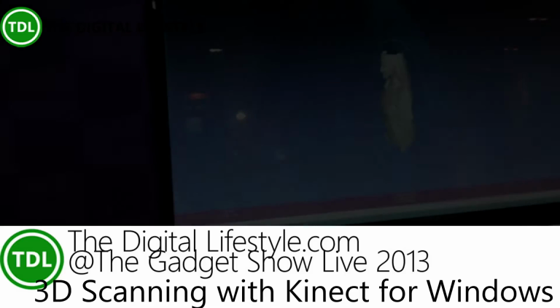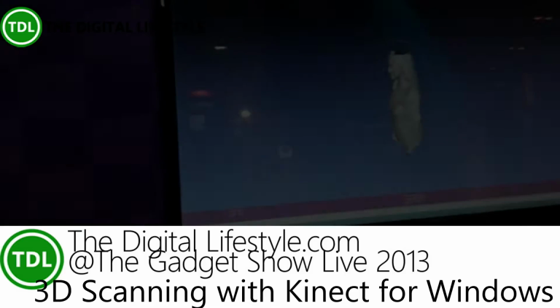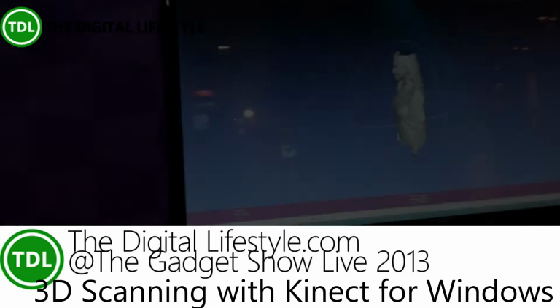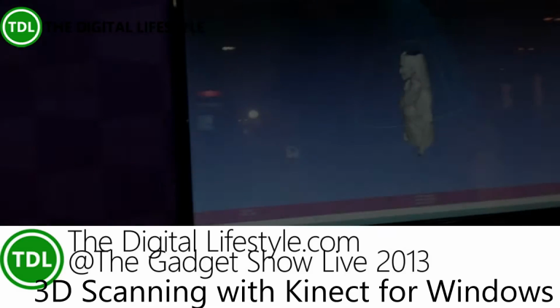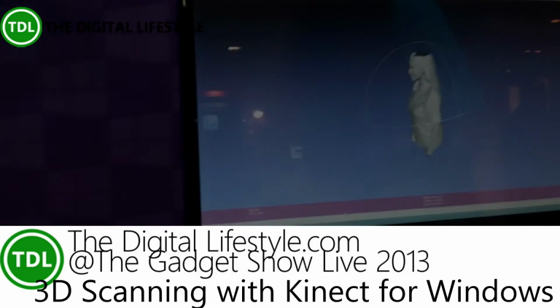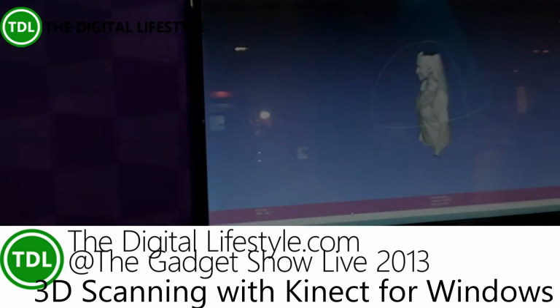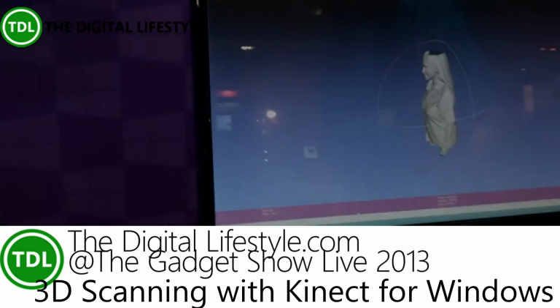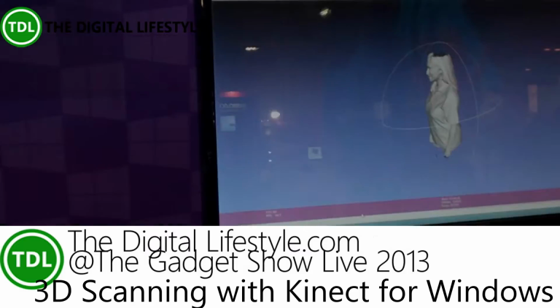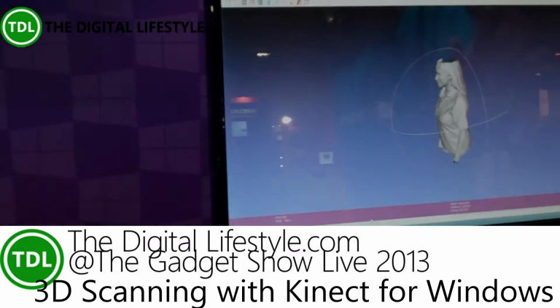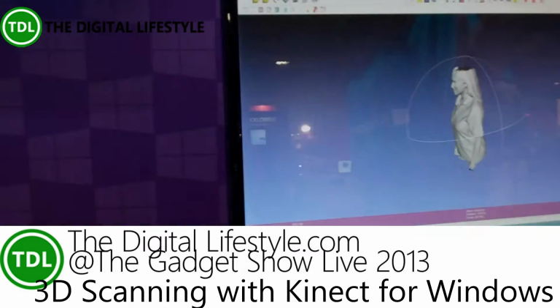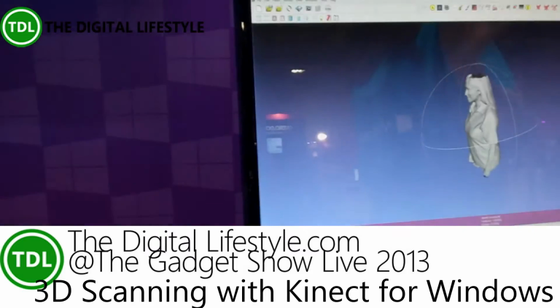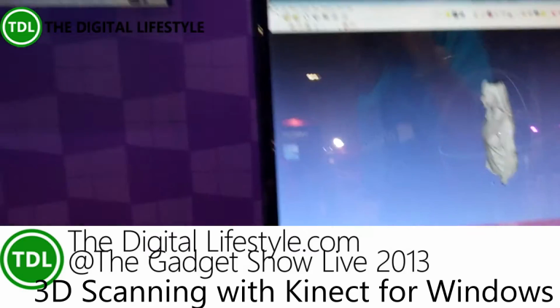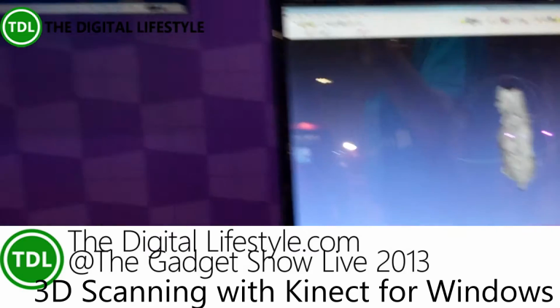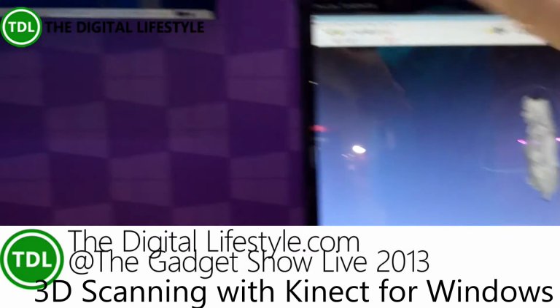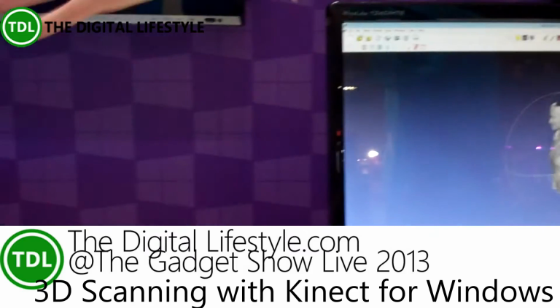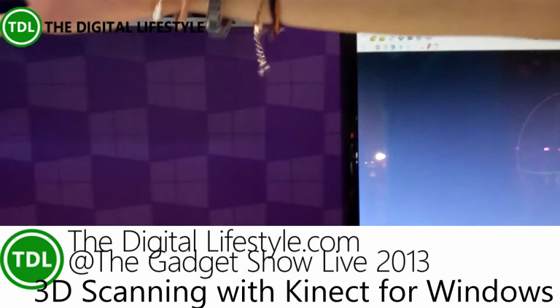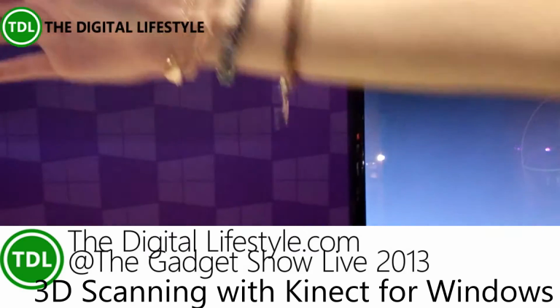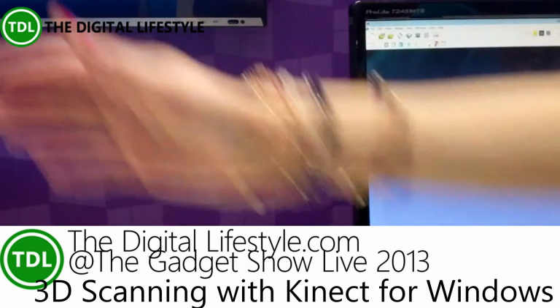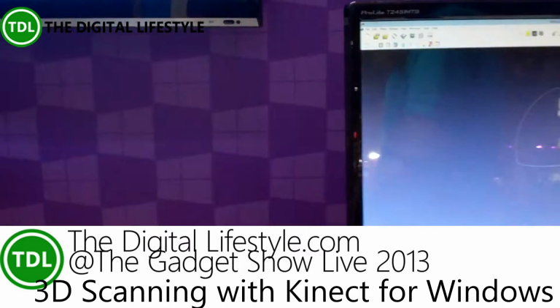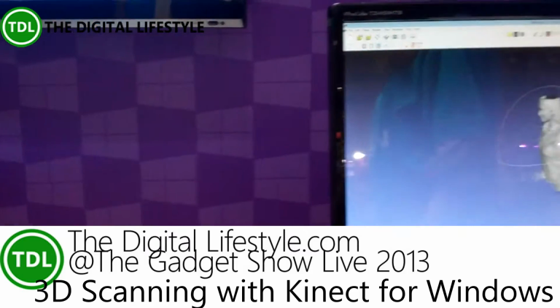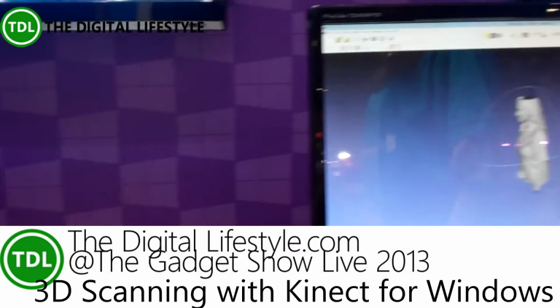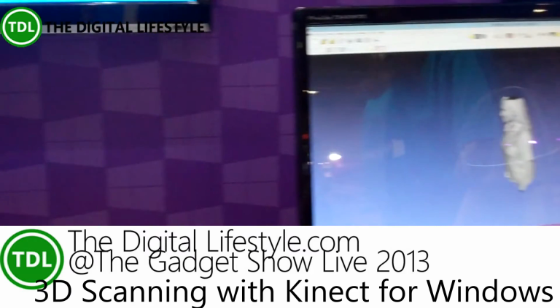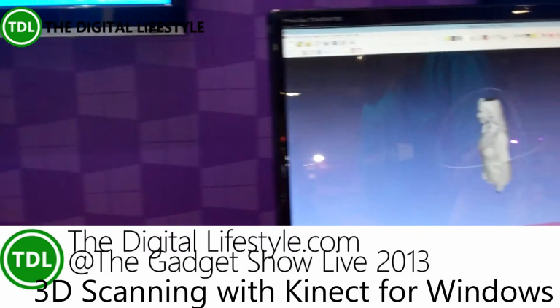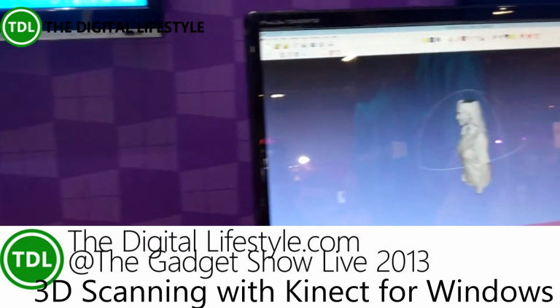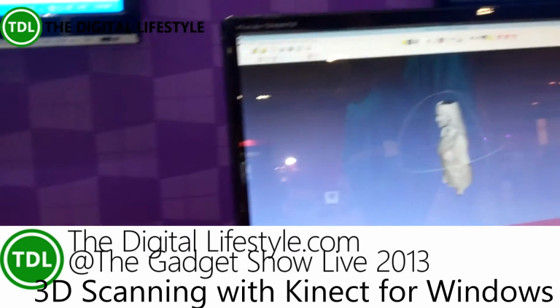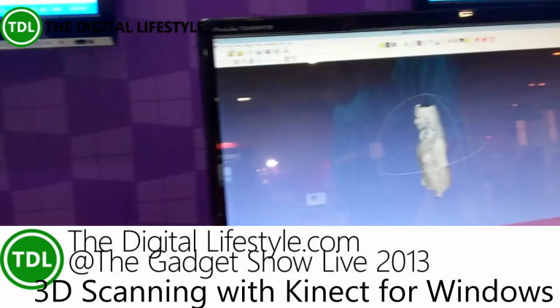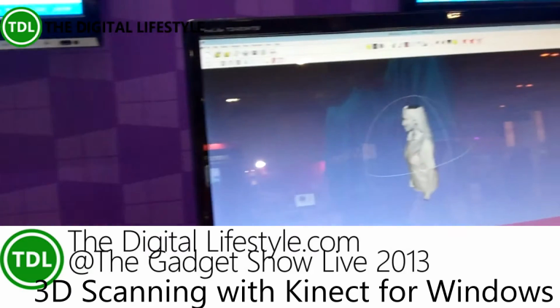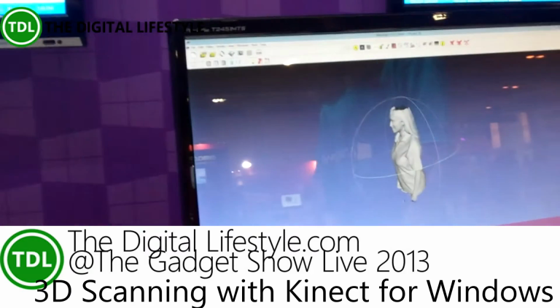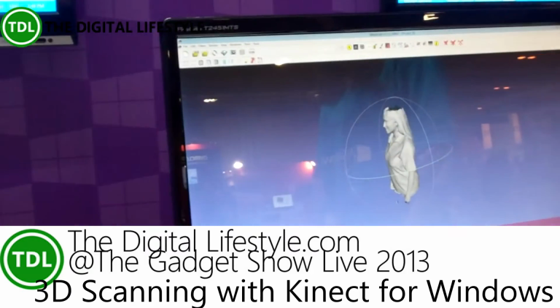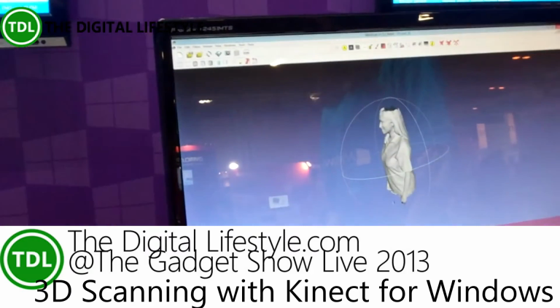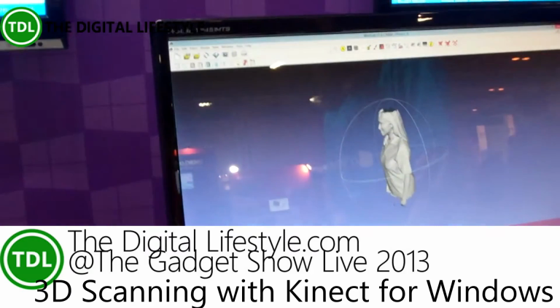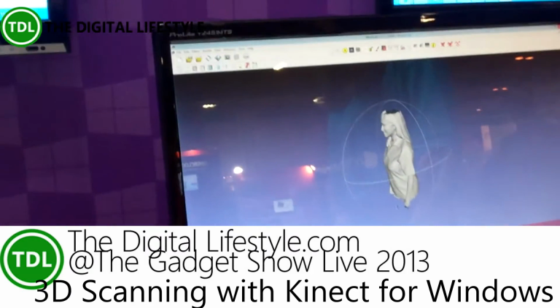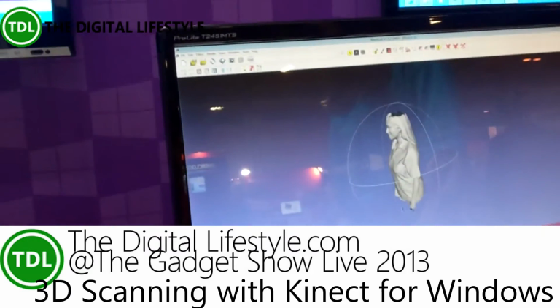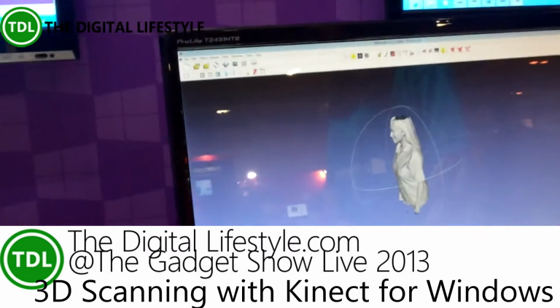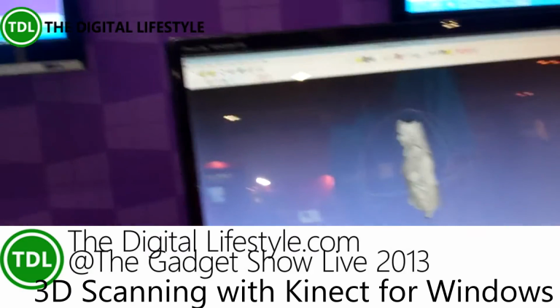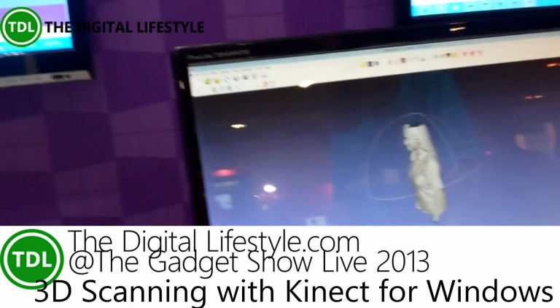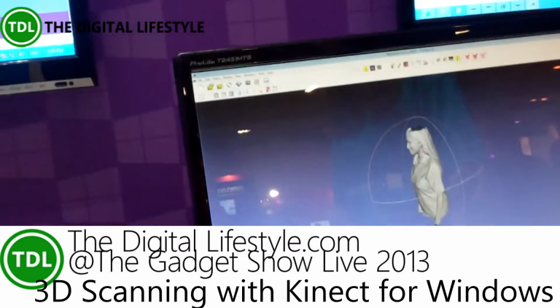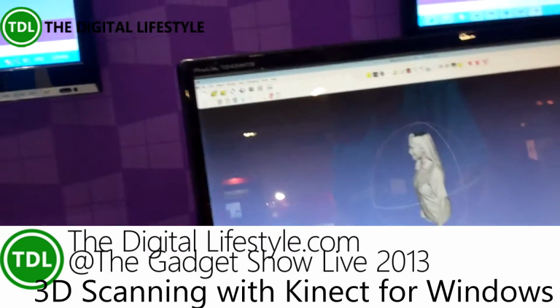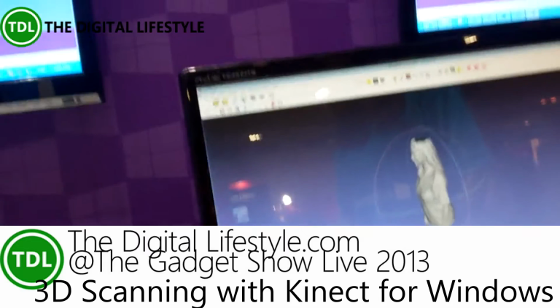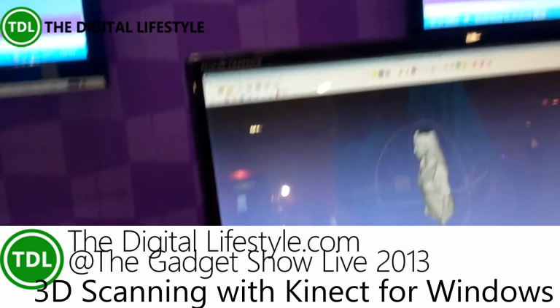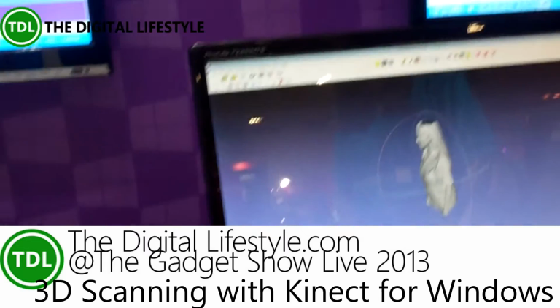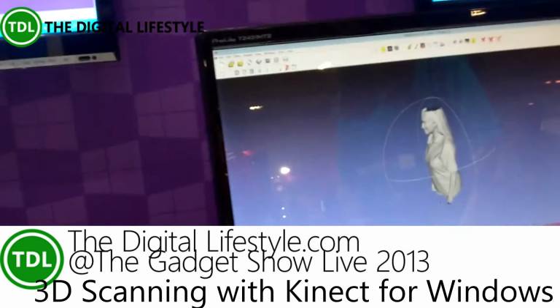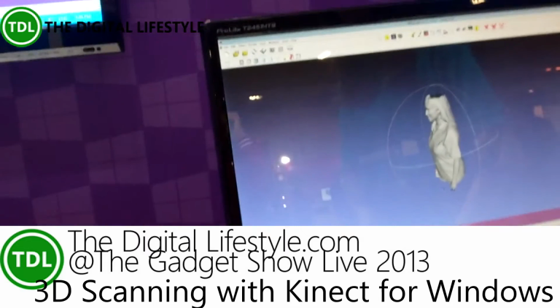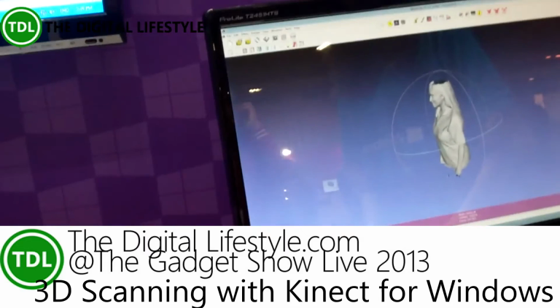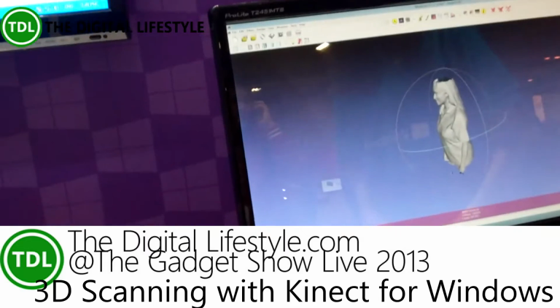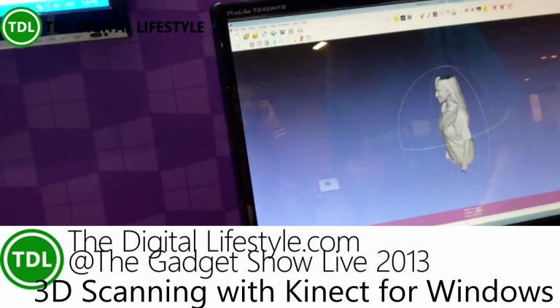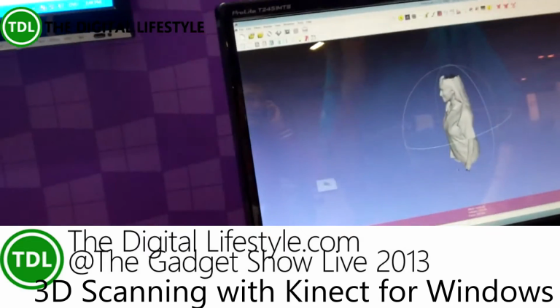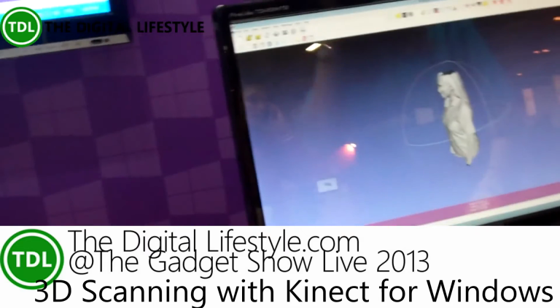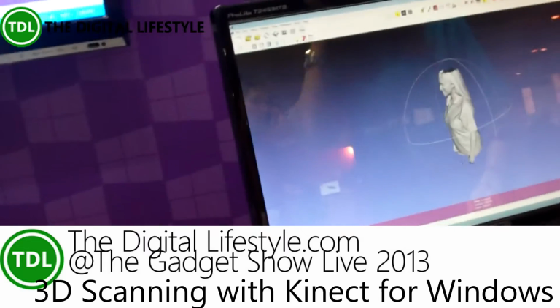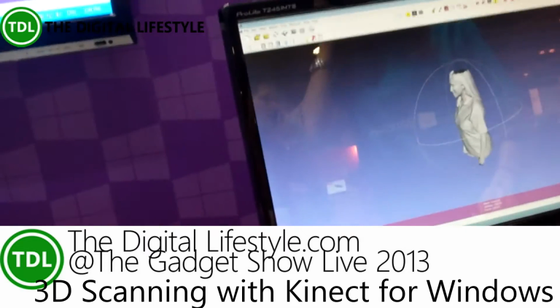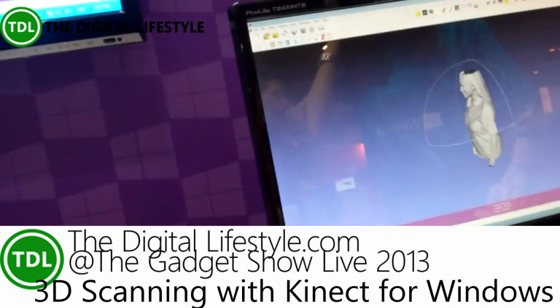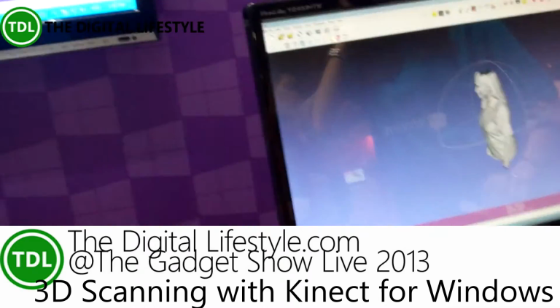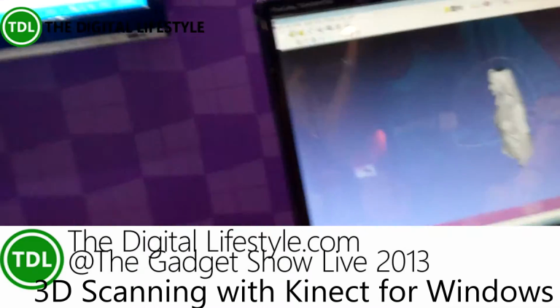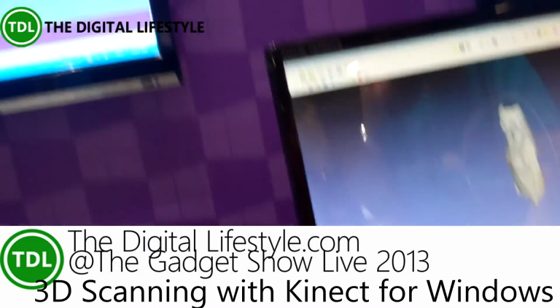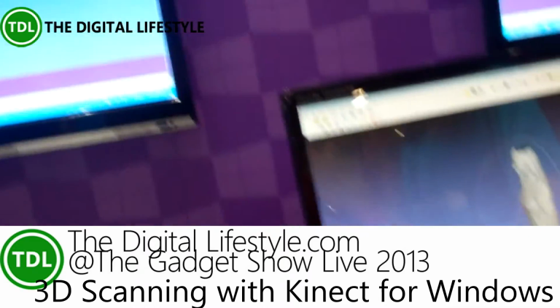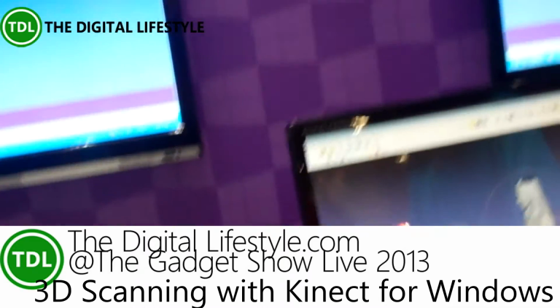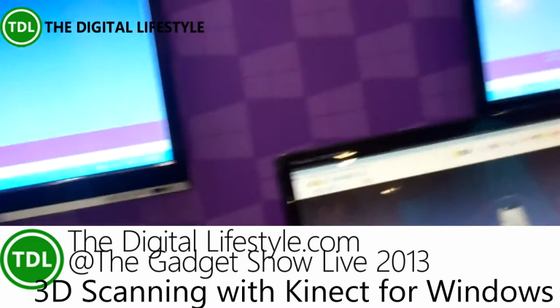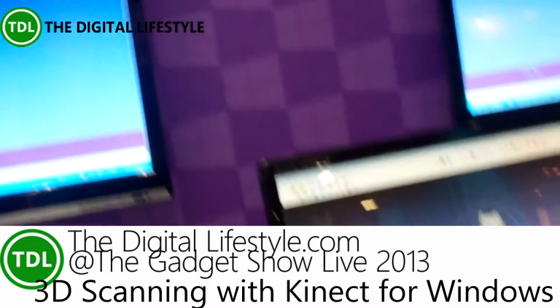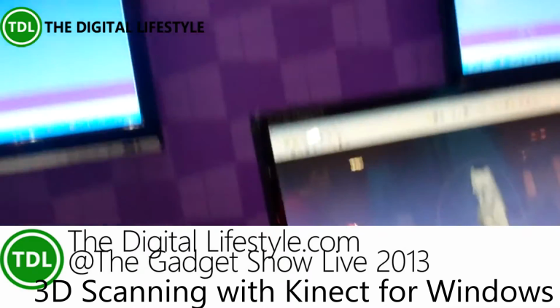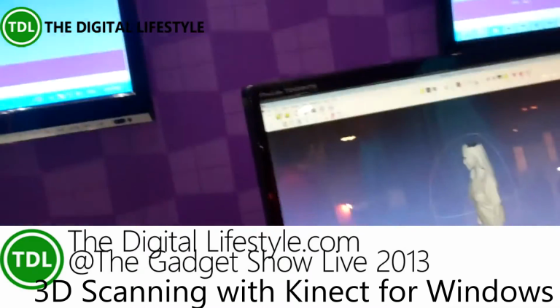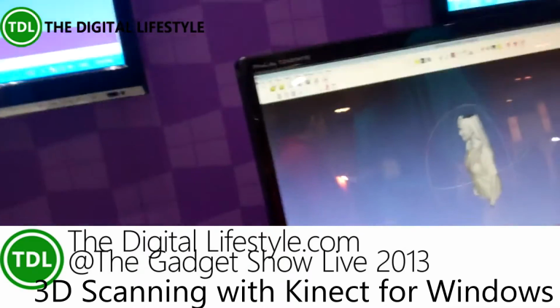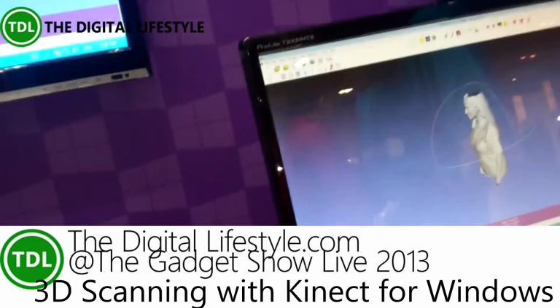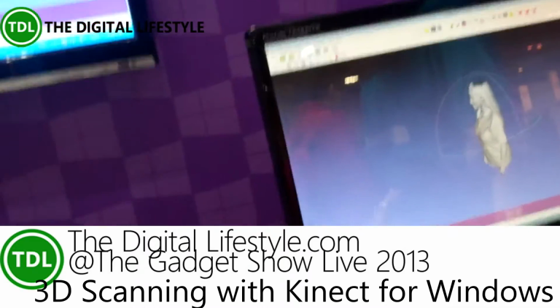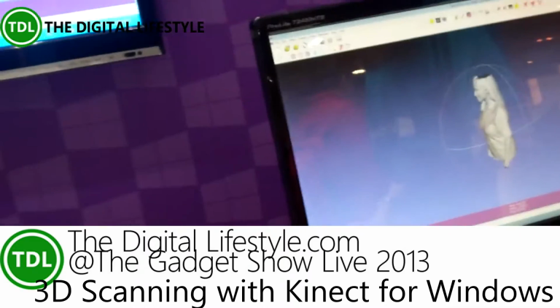Create 3D scans and then send them off to the 3D printer. It's pretty cool. Can you show us in action? Would you like 3D scanning yourself?